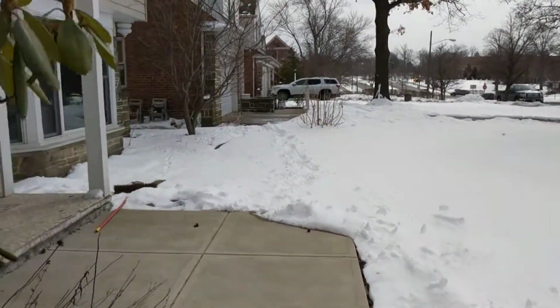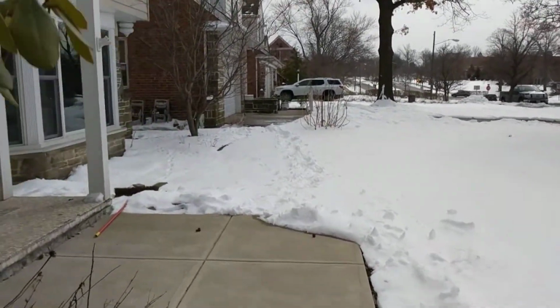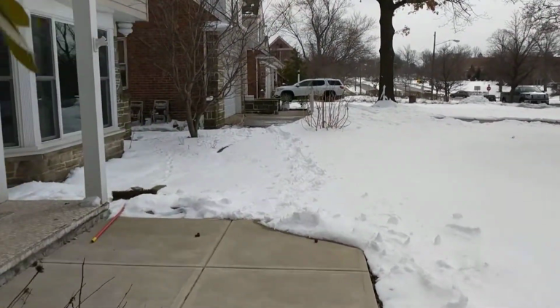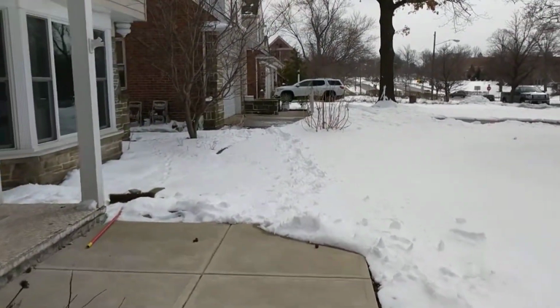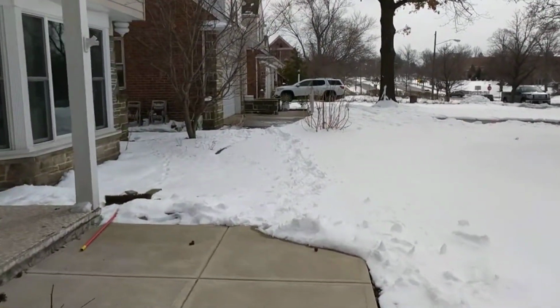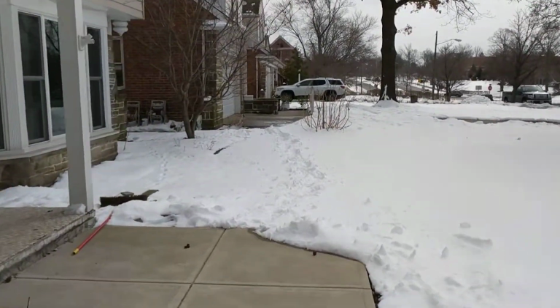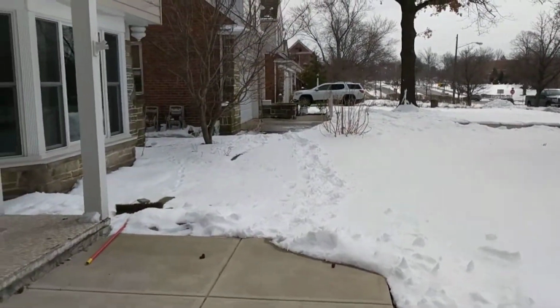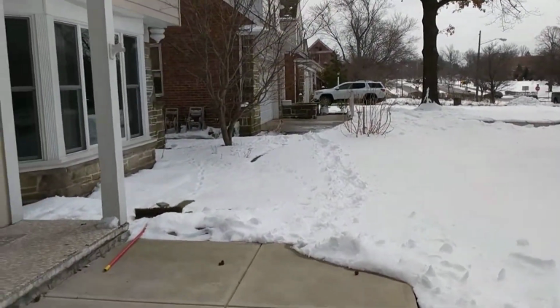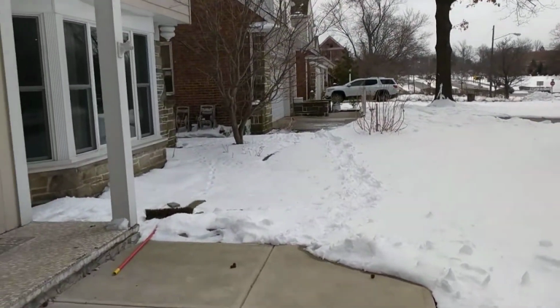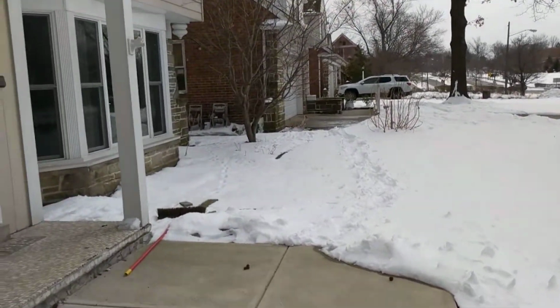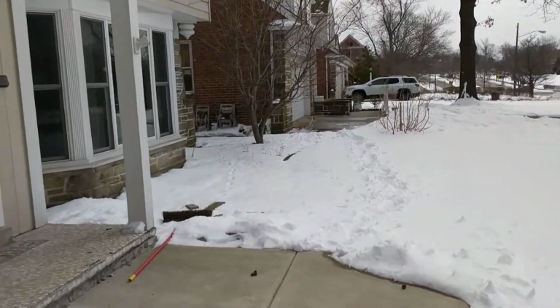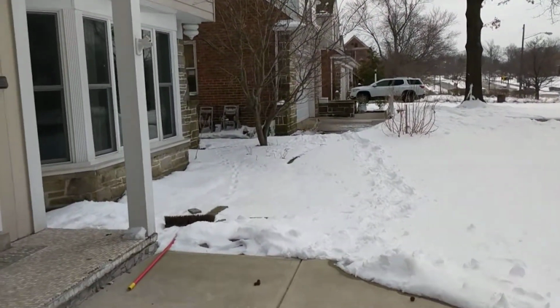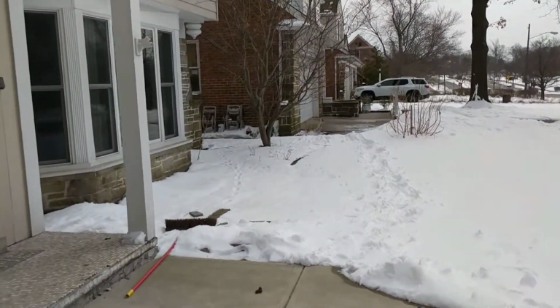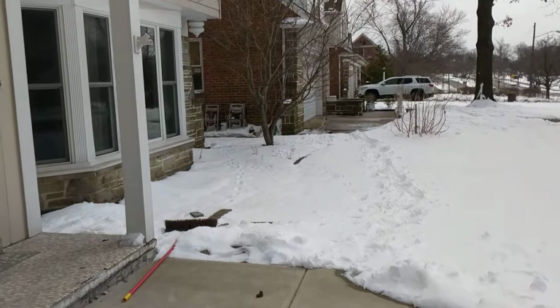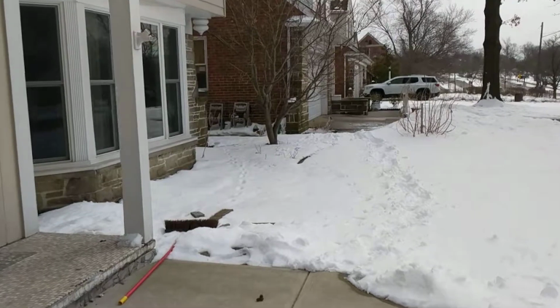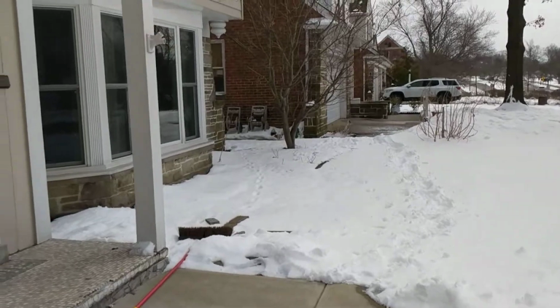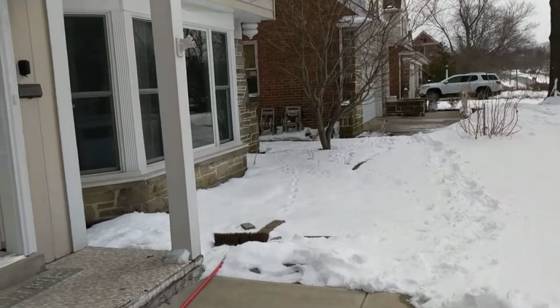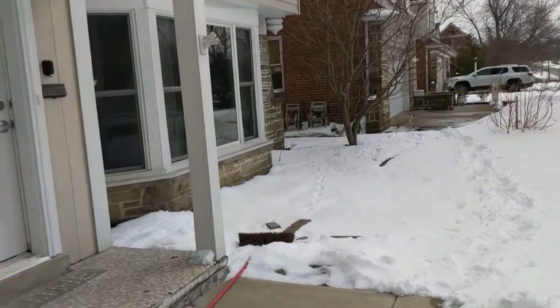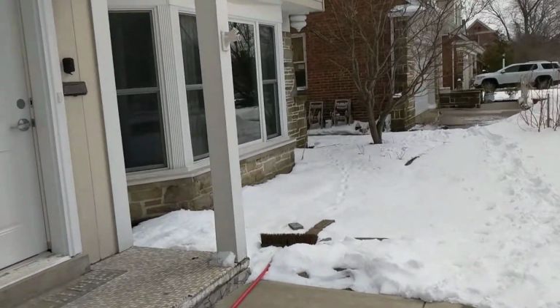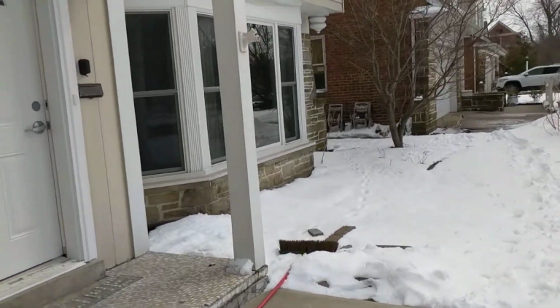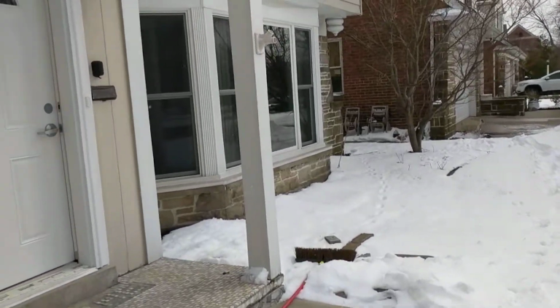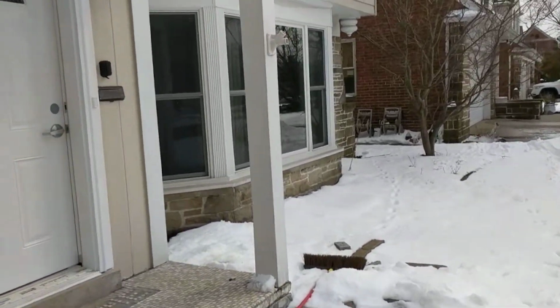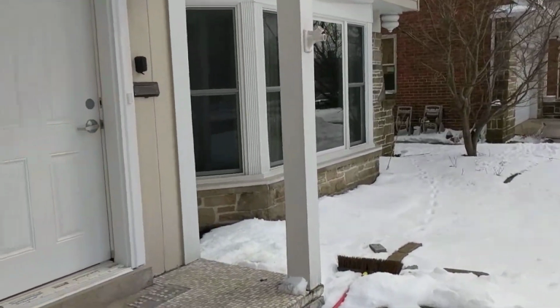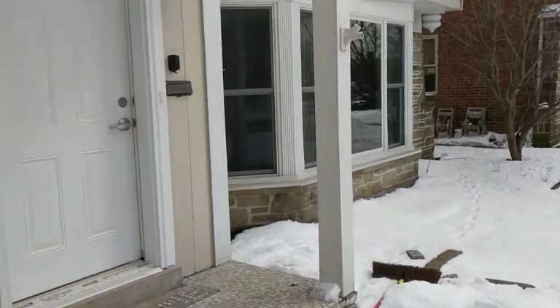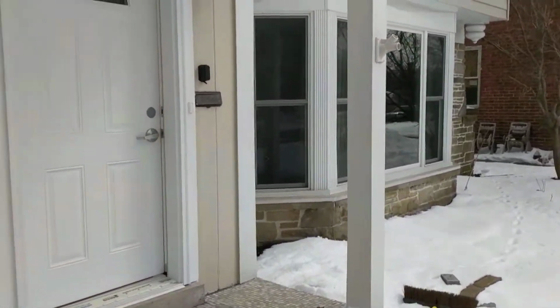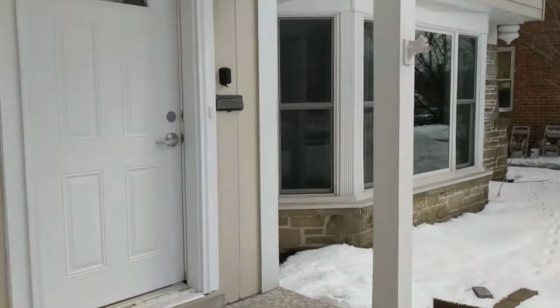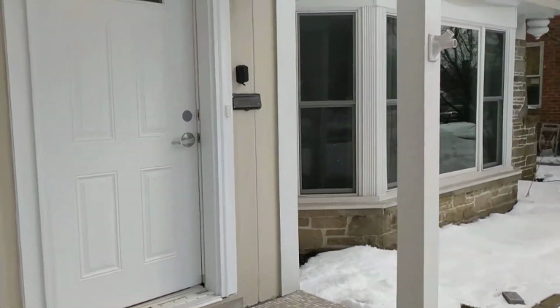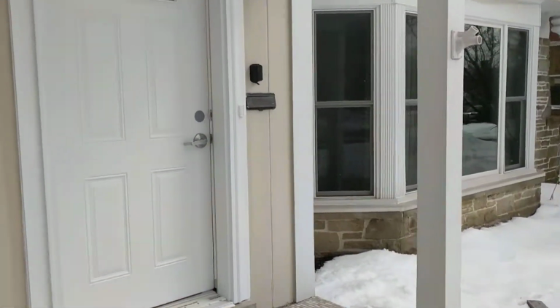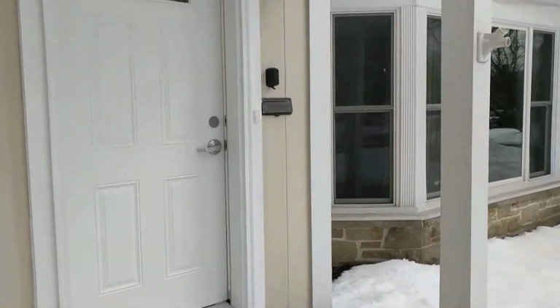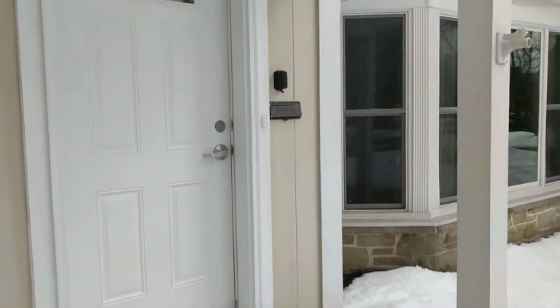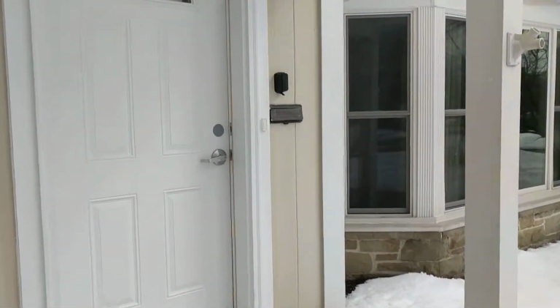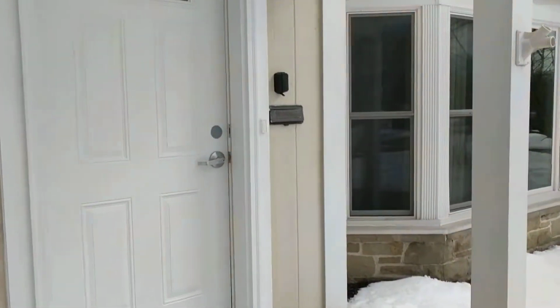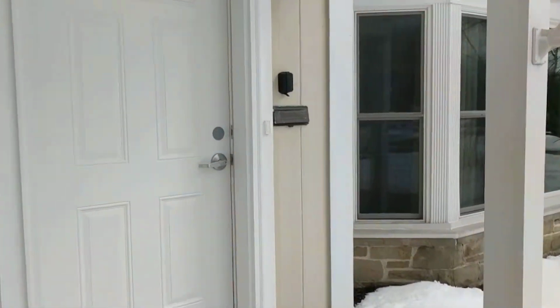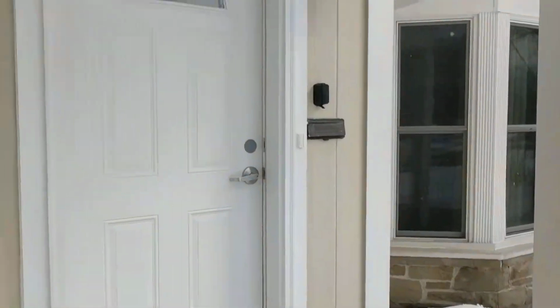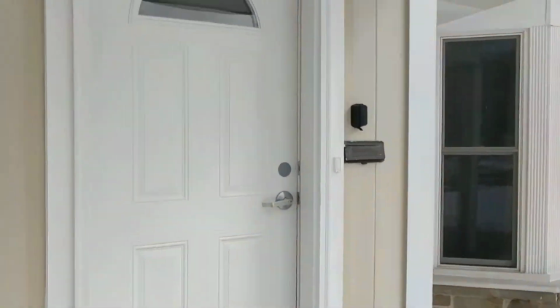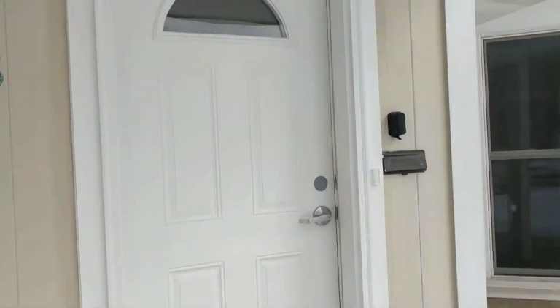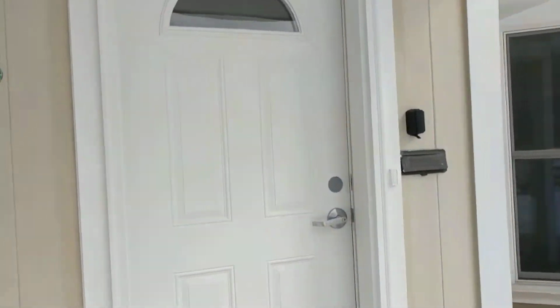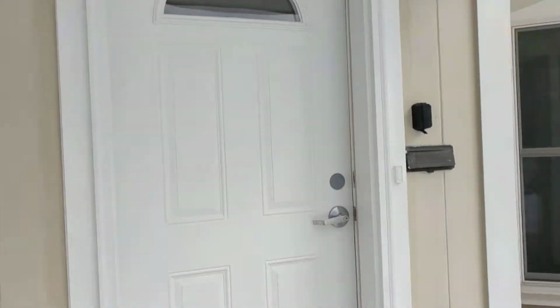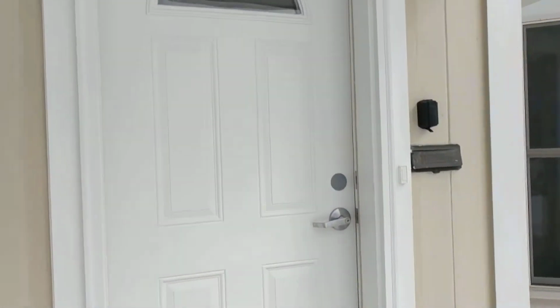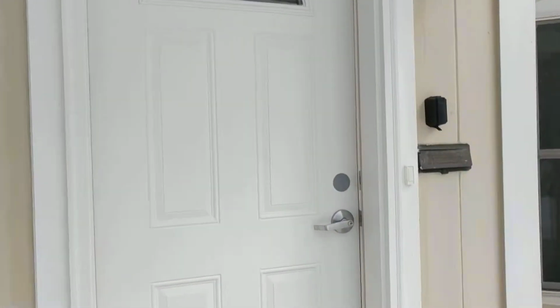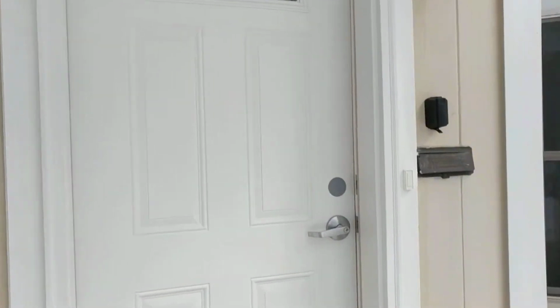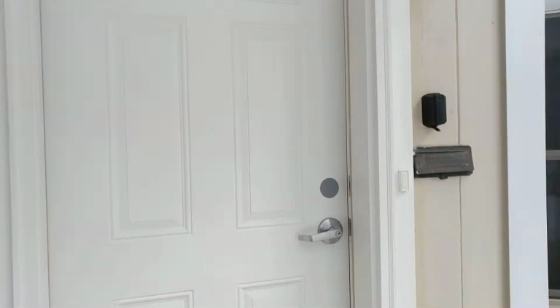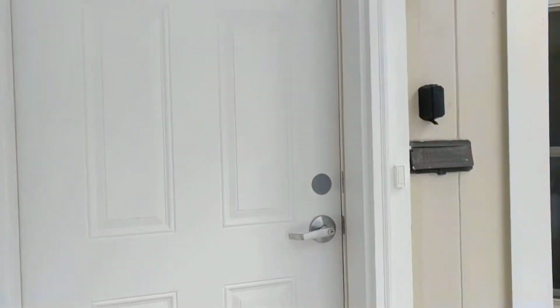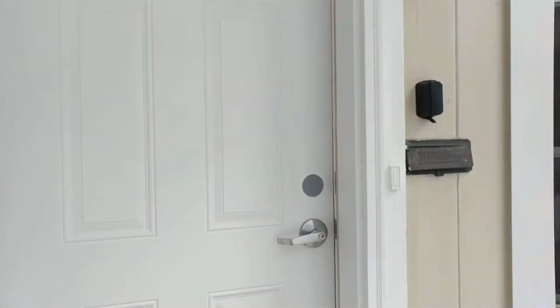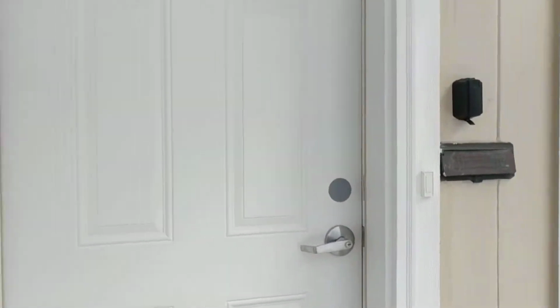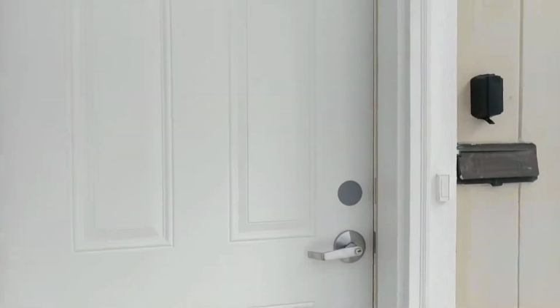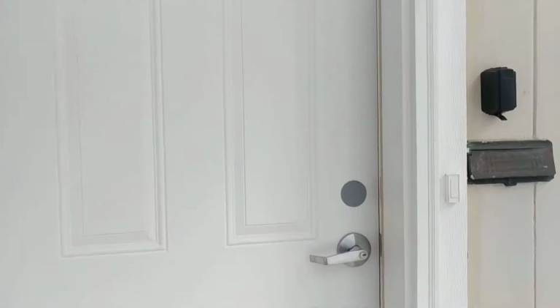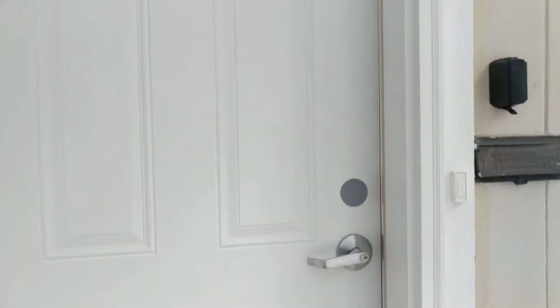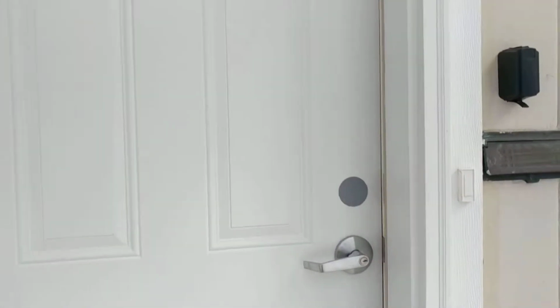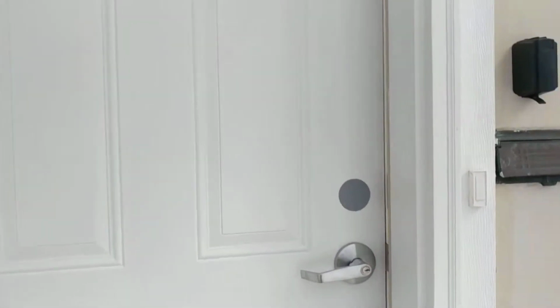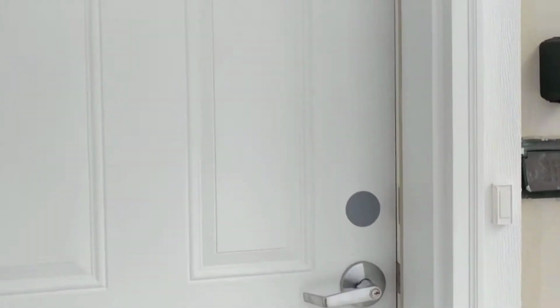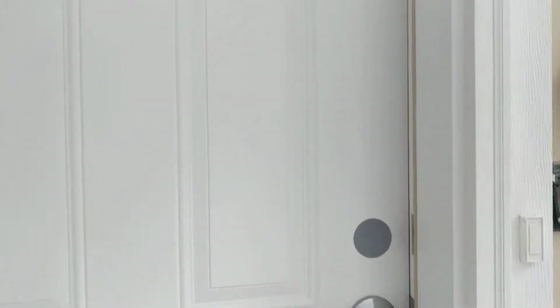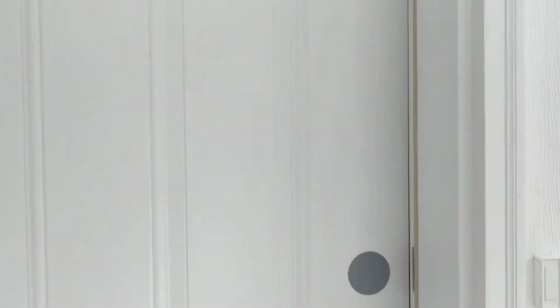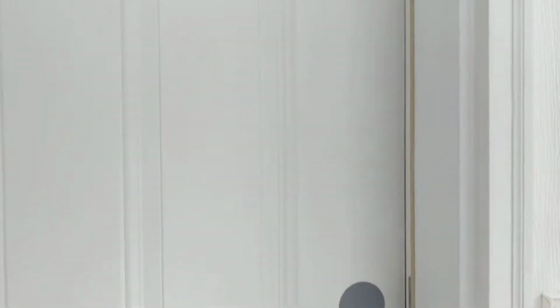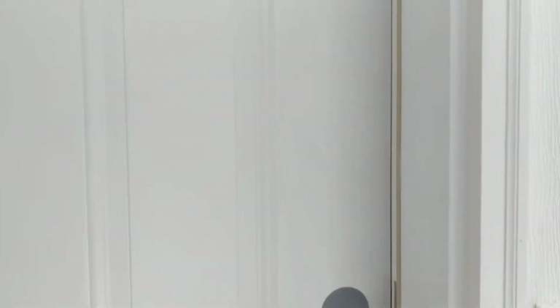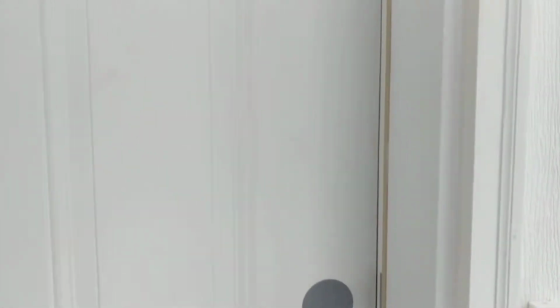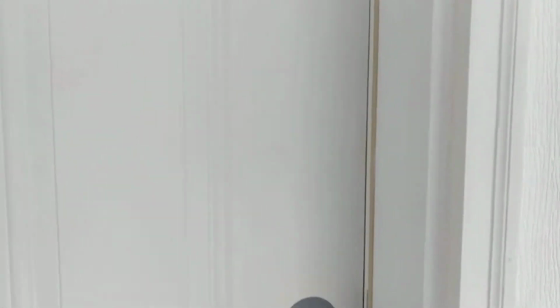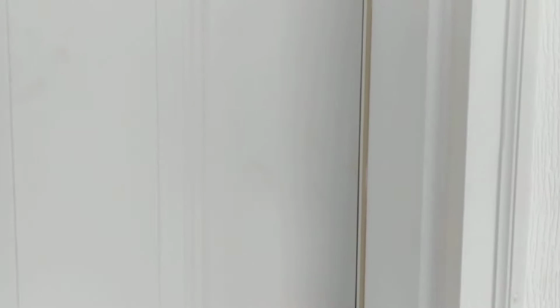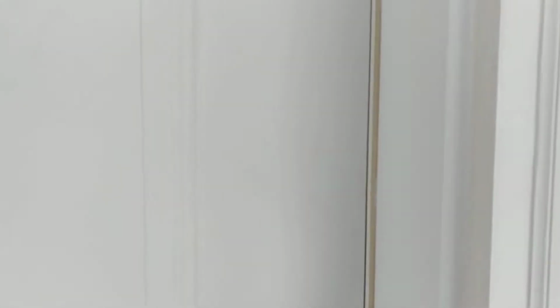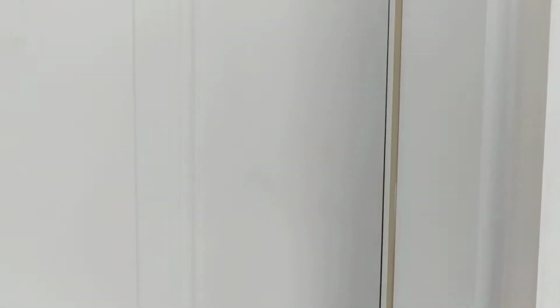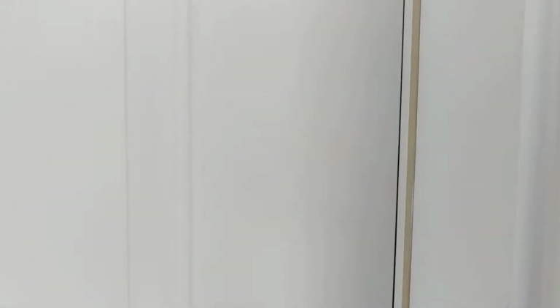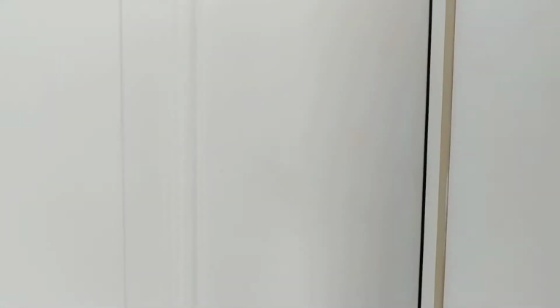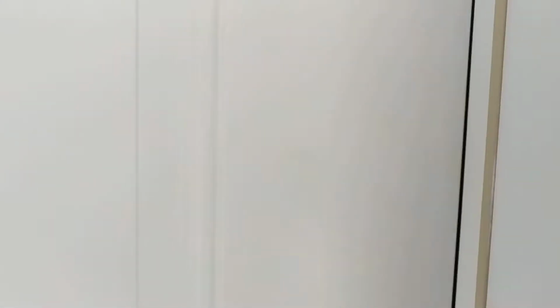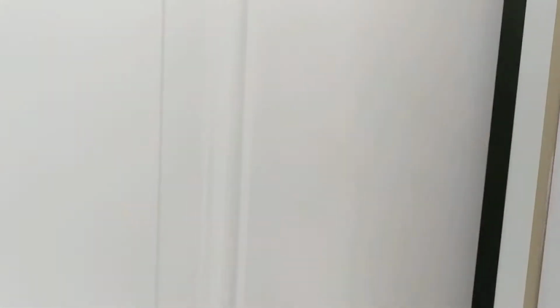It's an icky gray snowy day, but that's okay. So here's the front door. We'll go in.